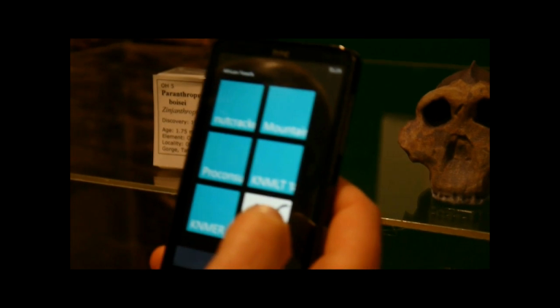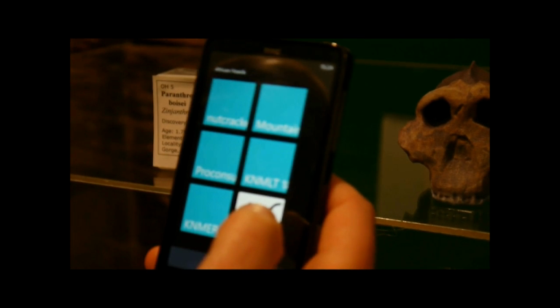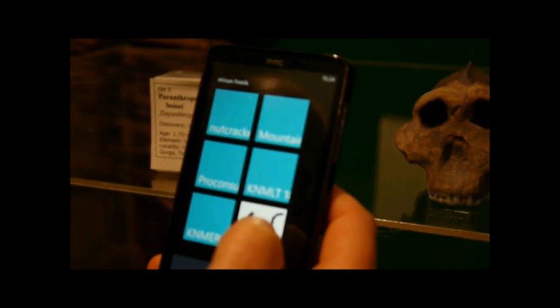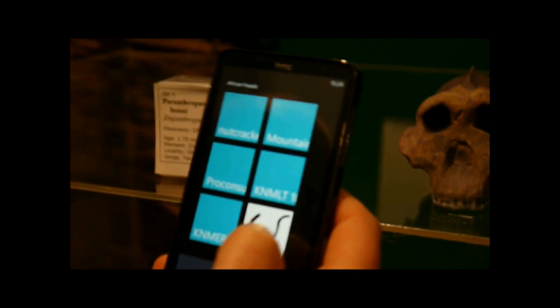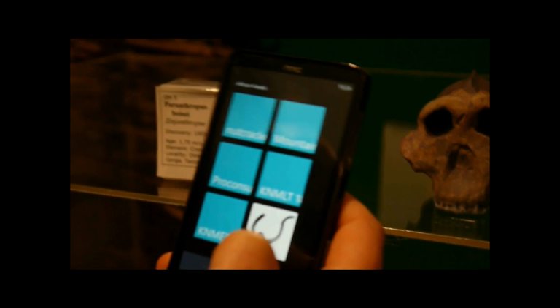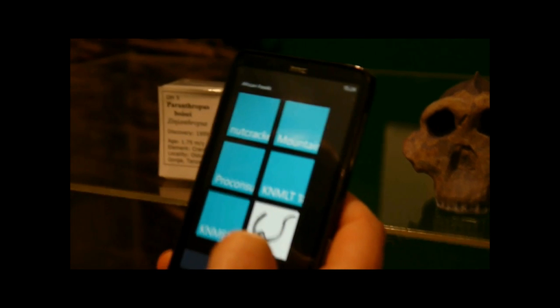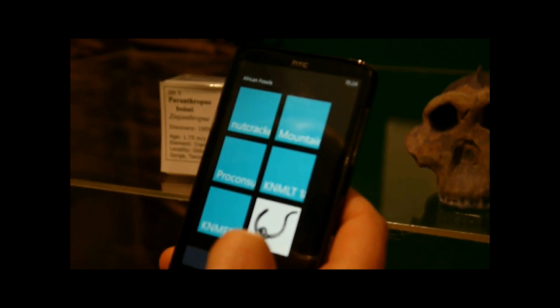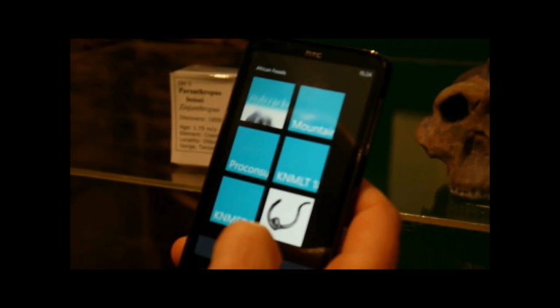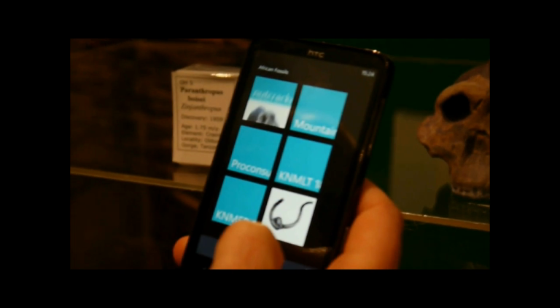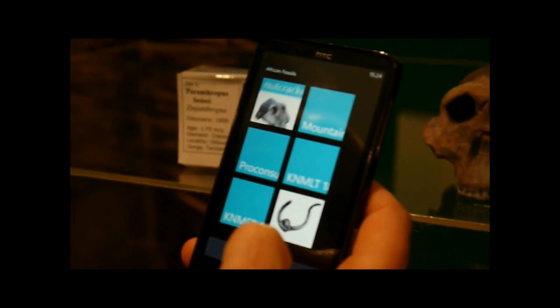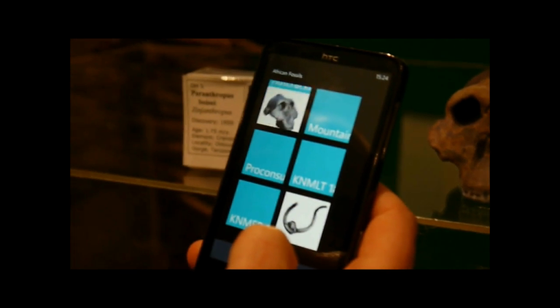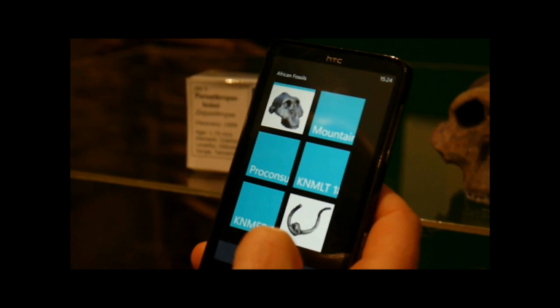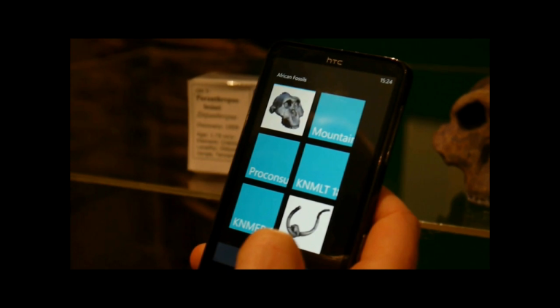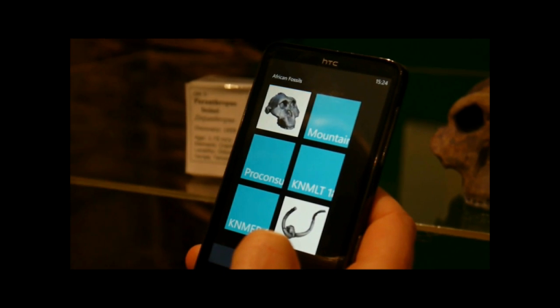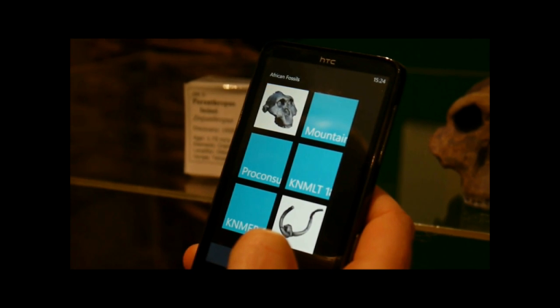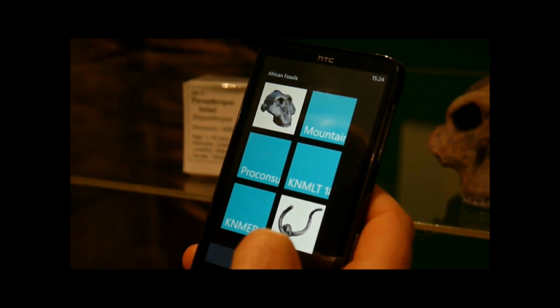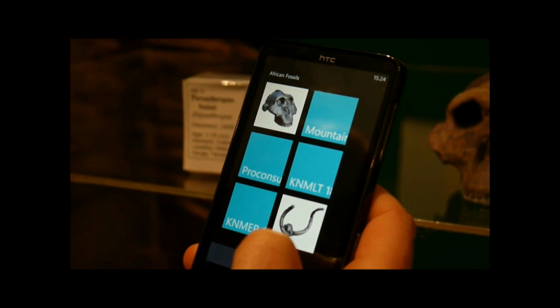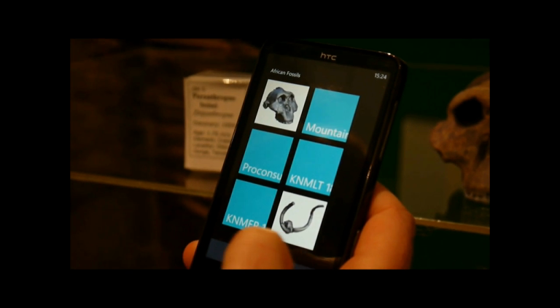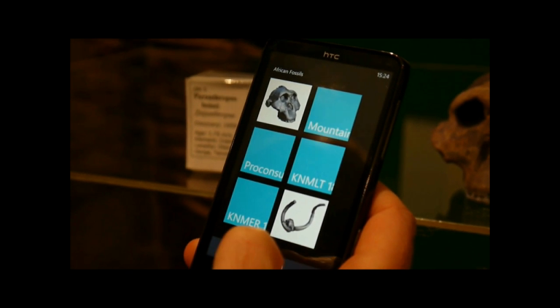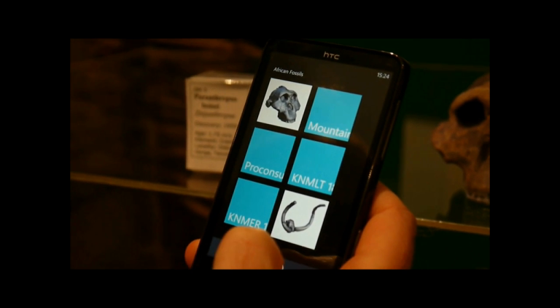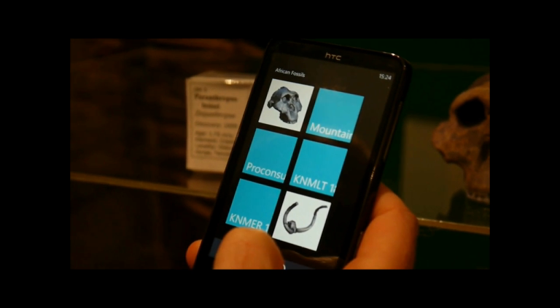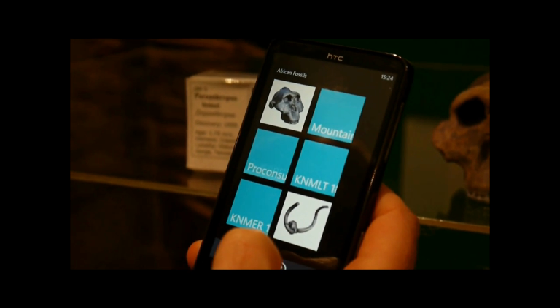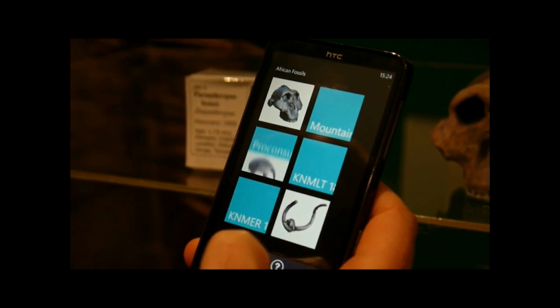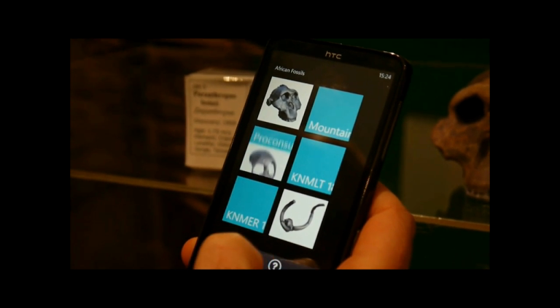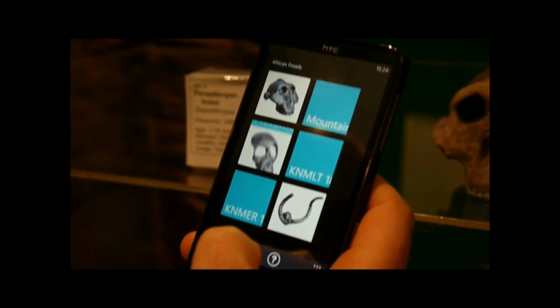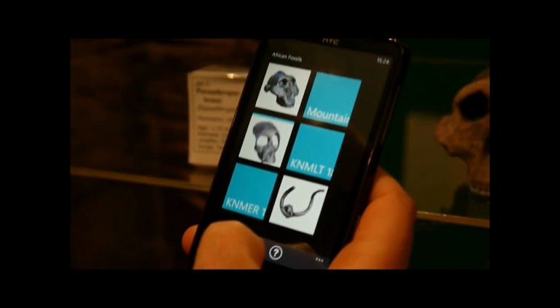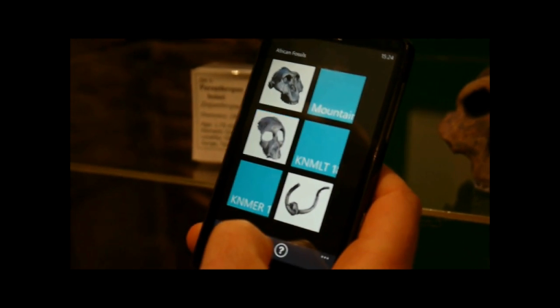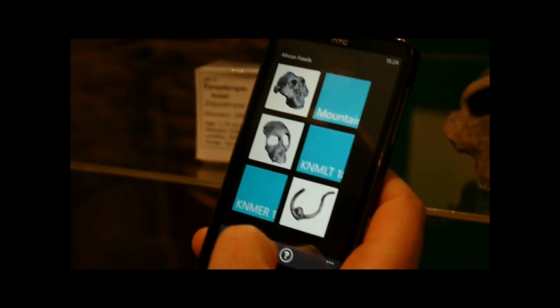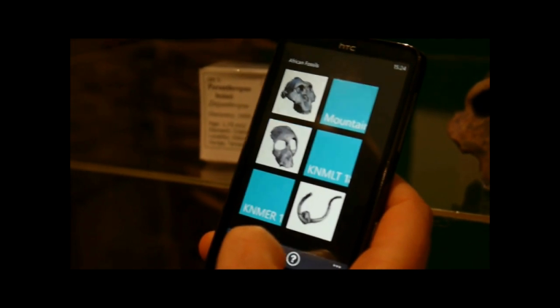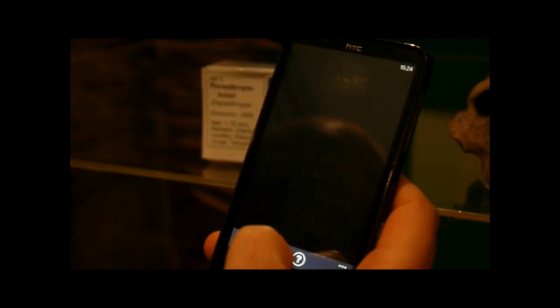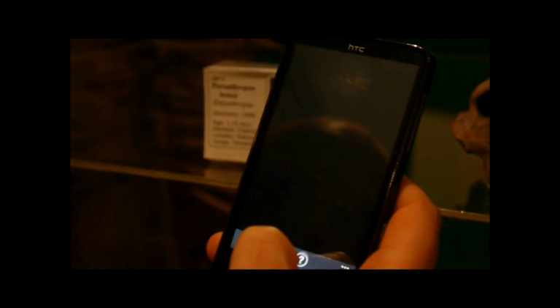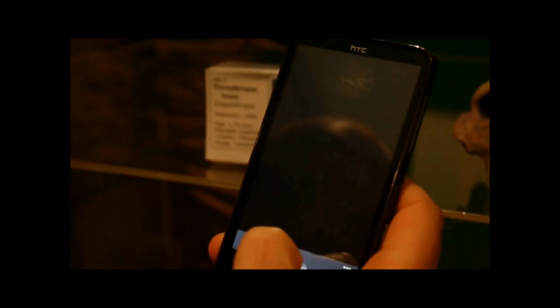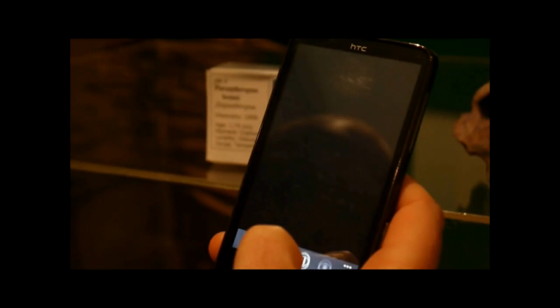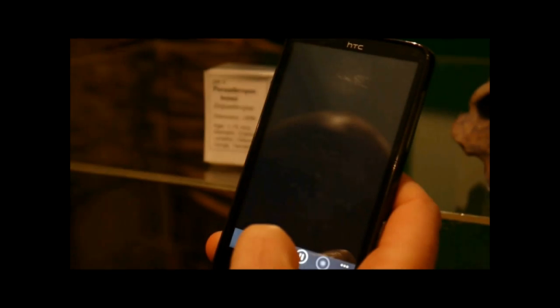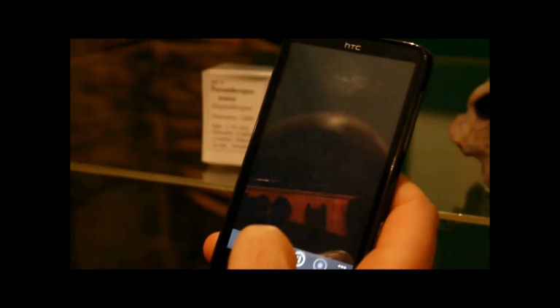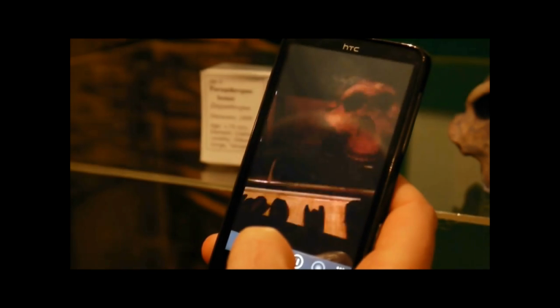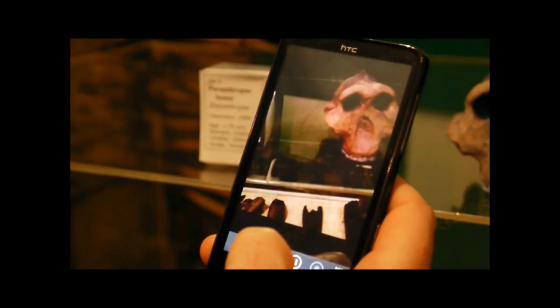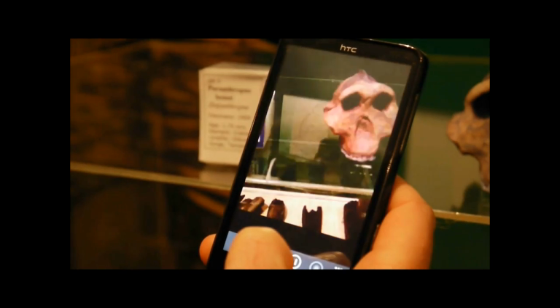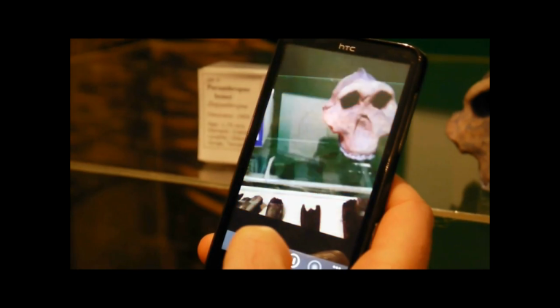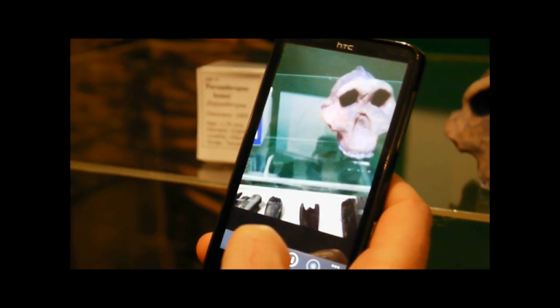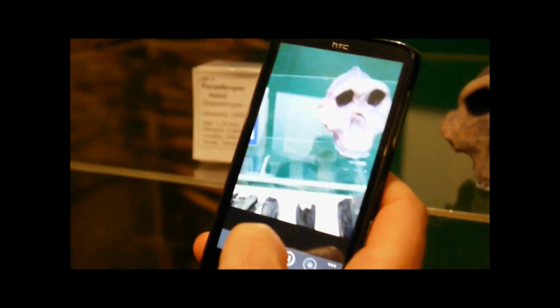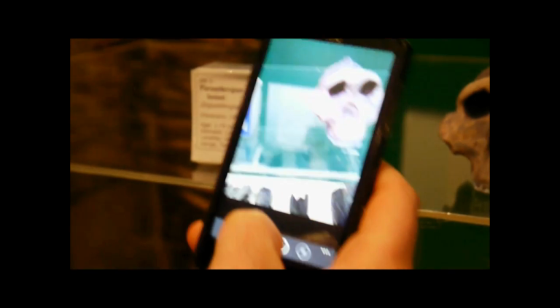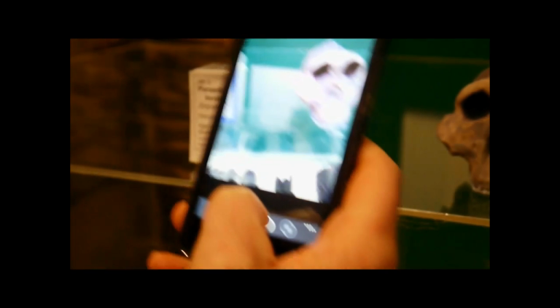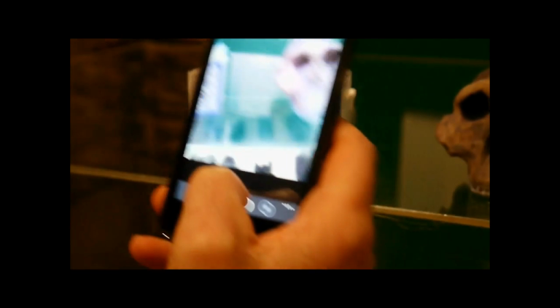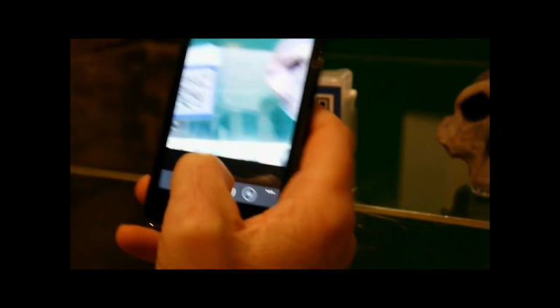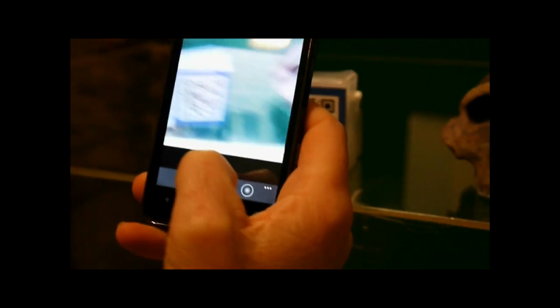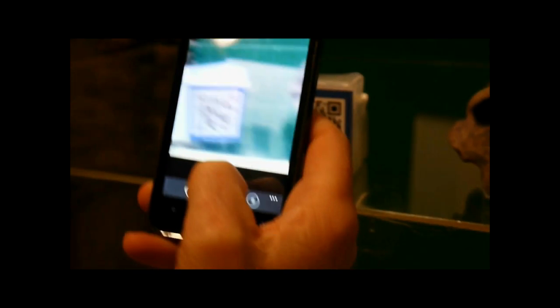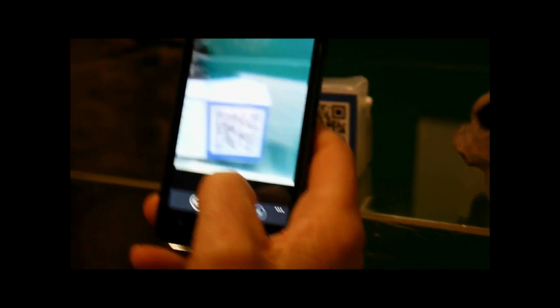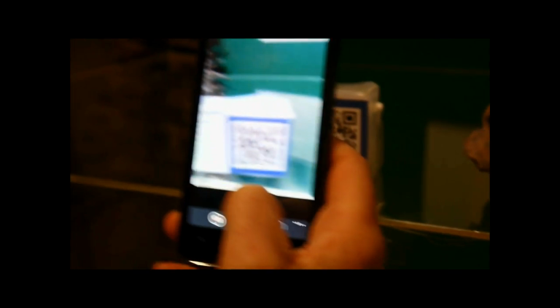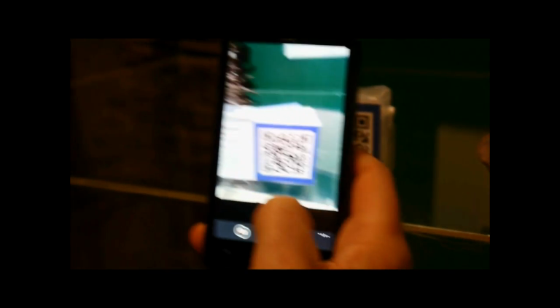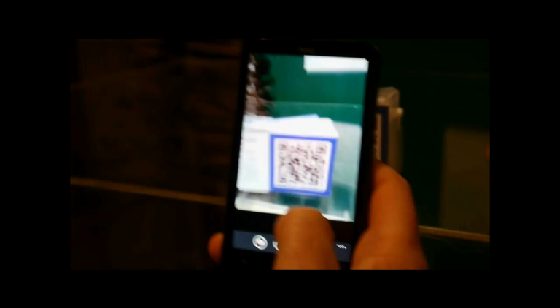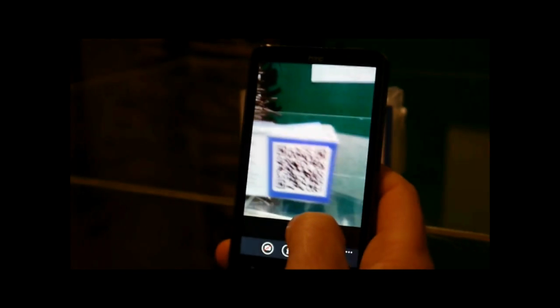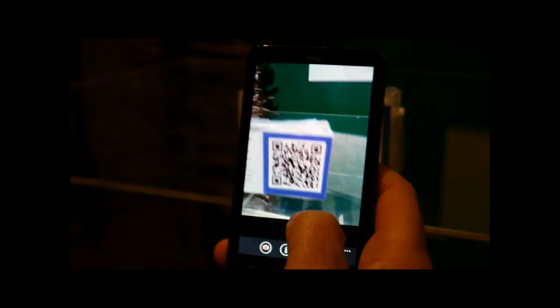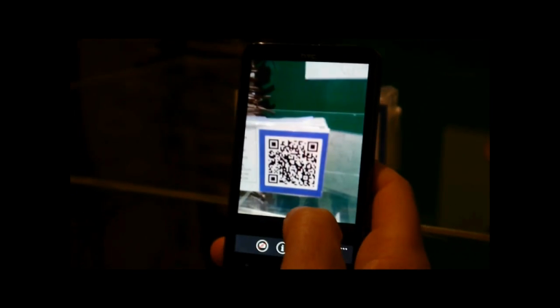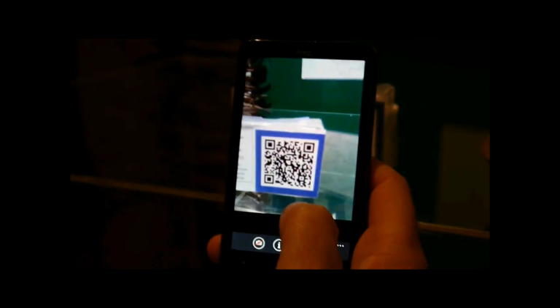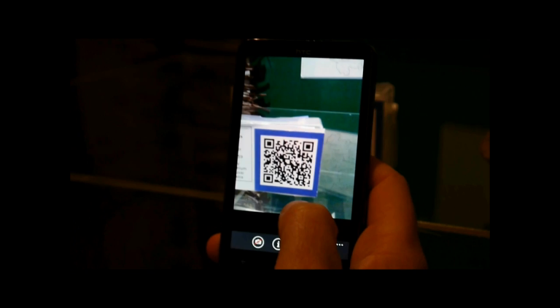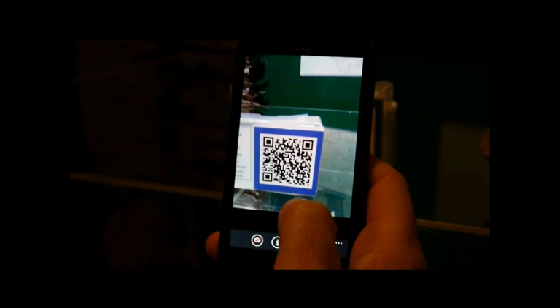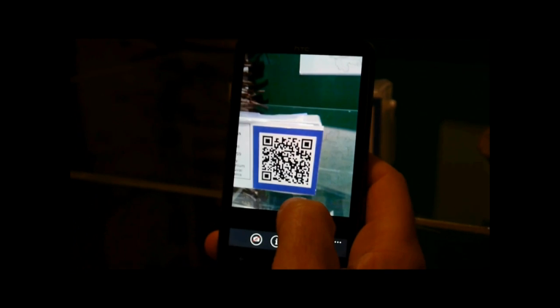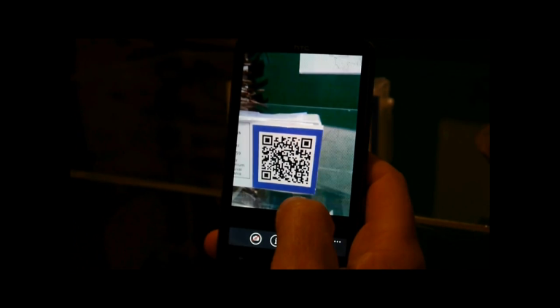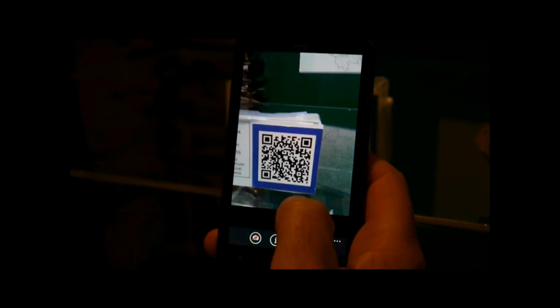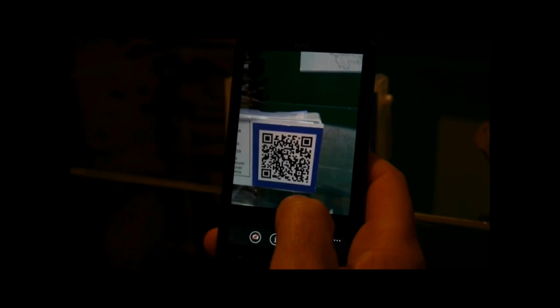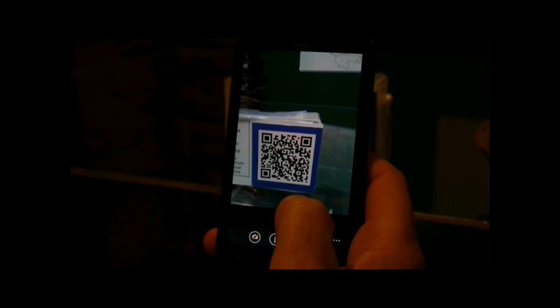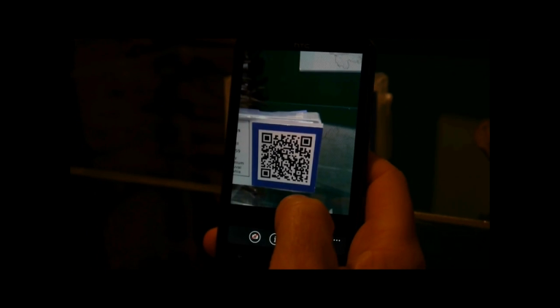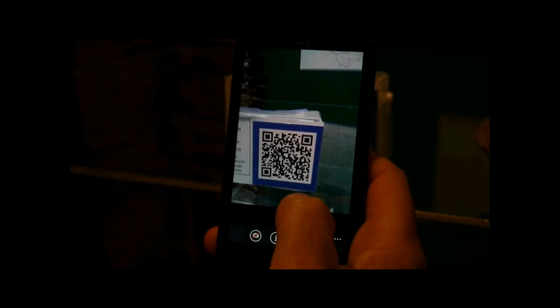New digital media allows interaction with our own personal devices — for example, to get more information instantly on a smartphone.